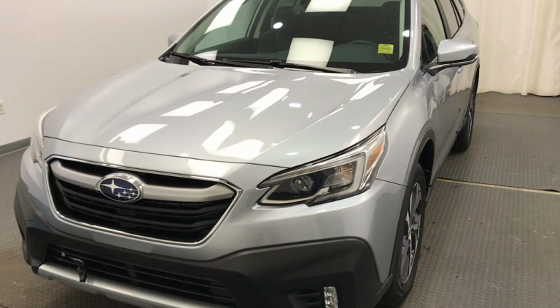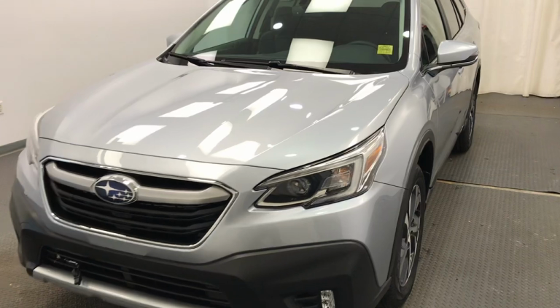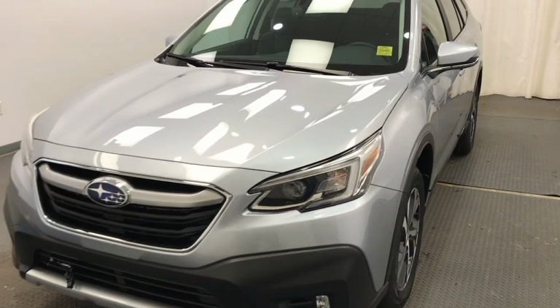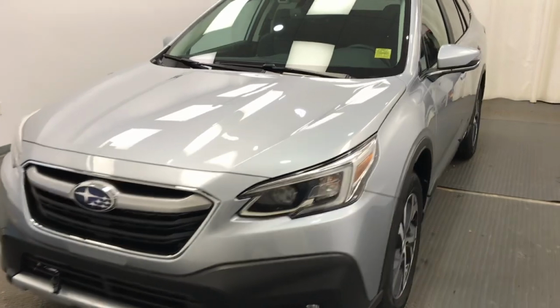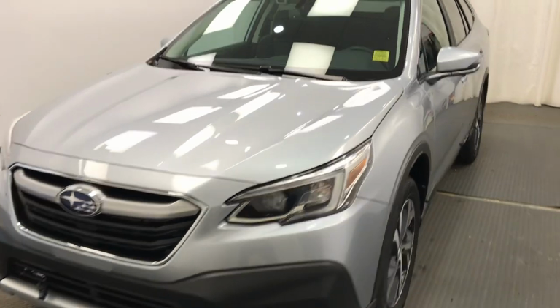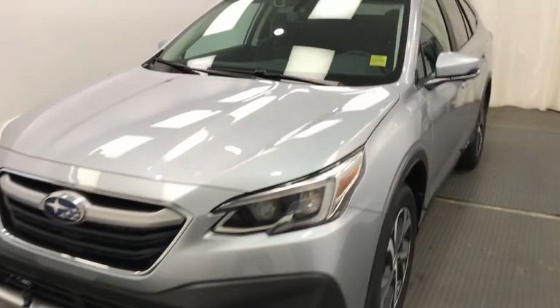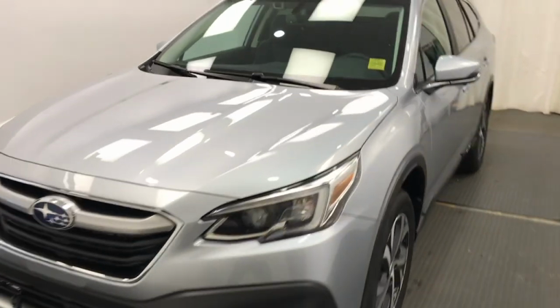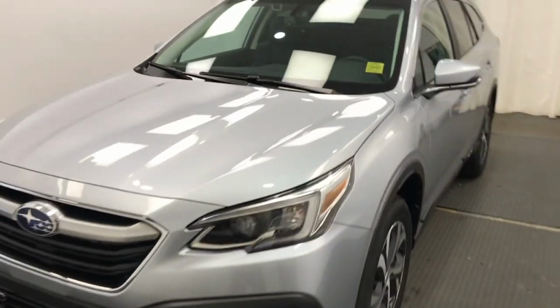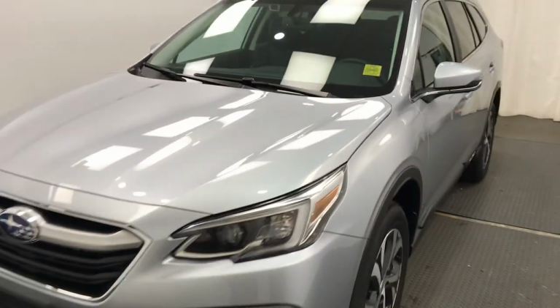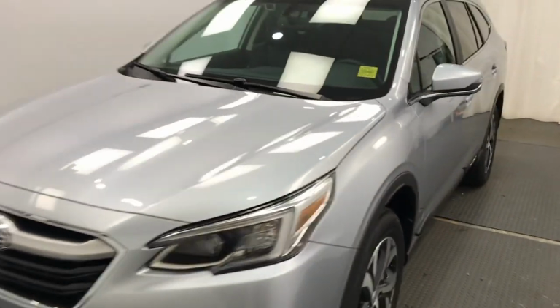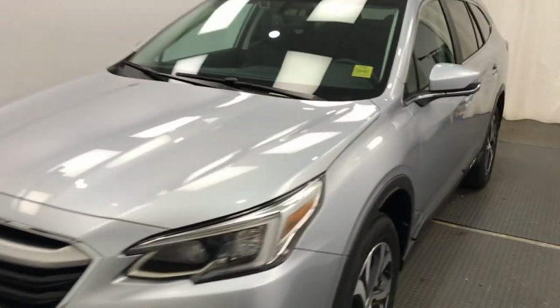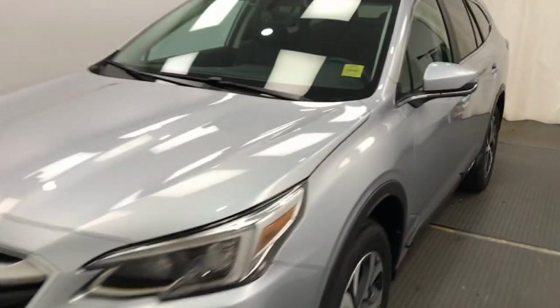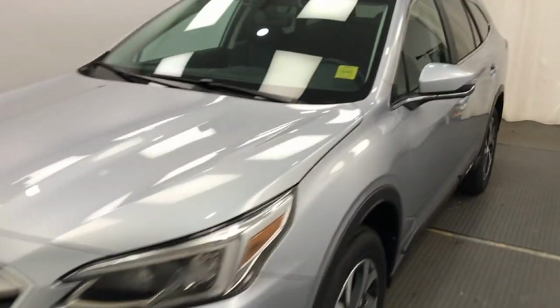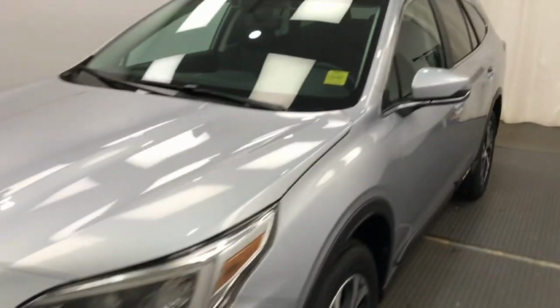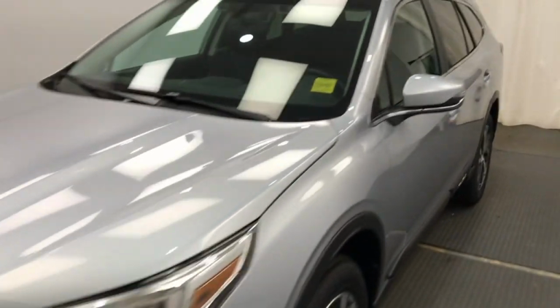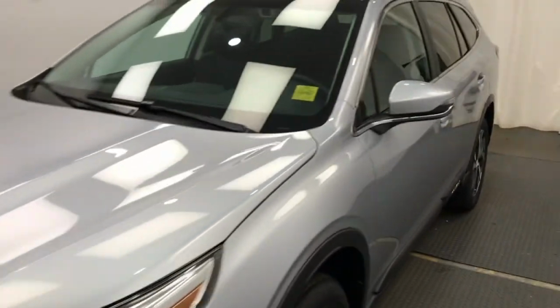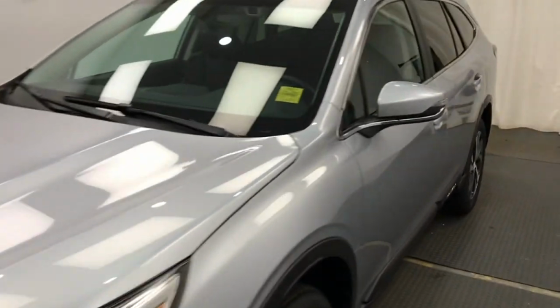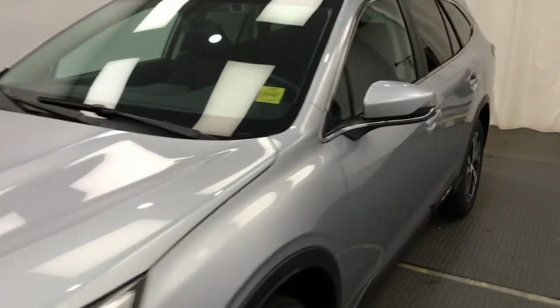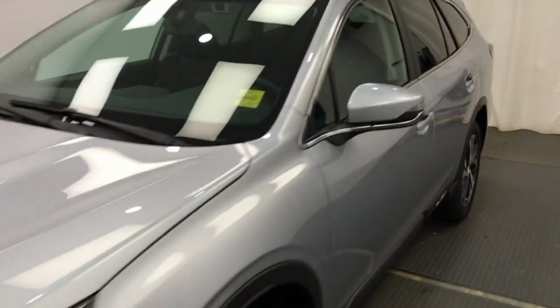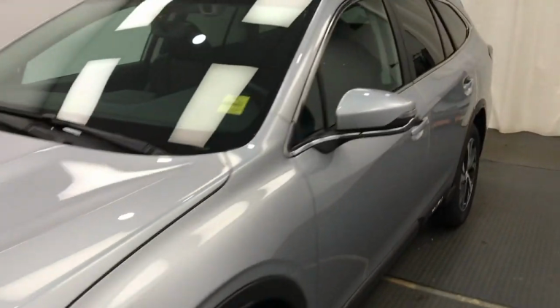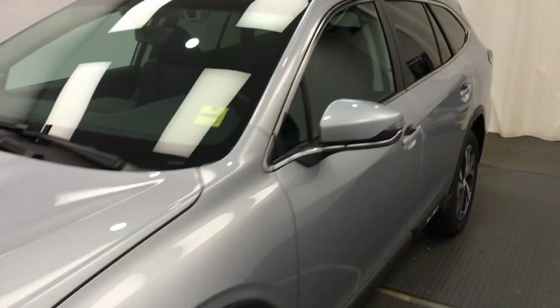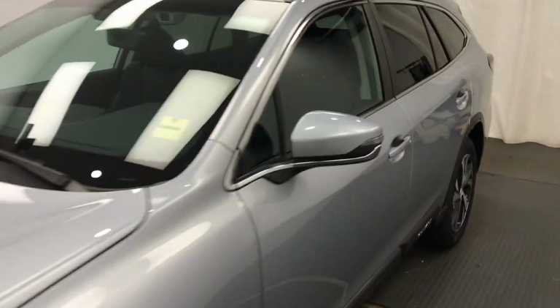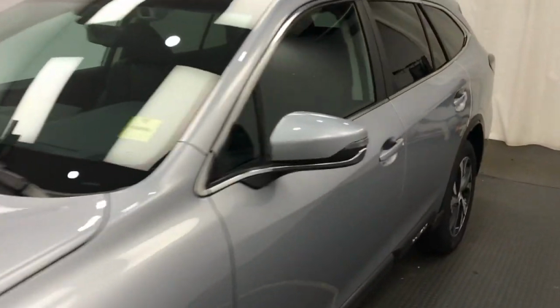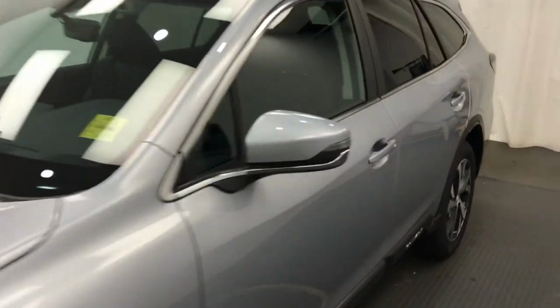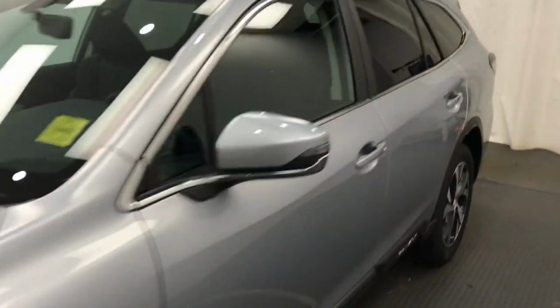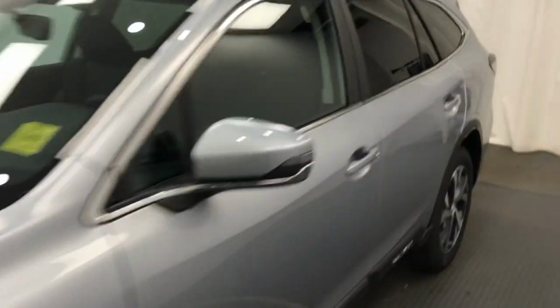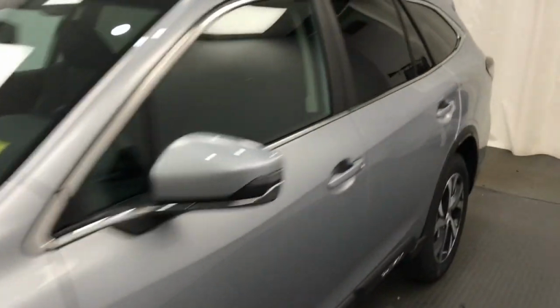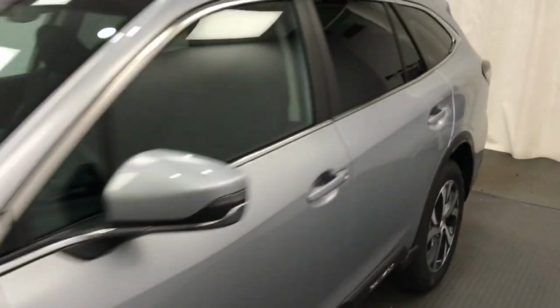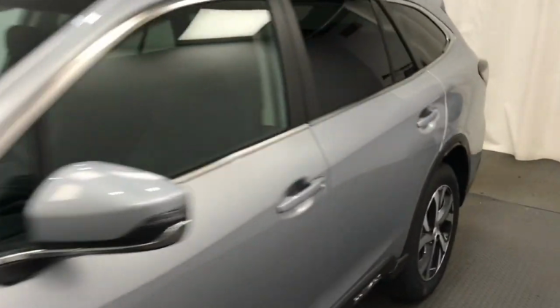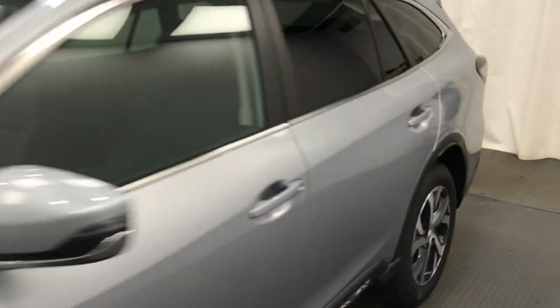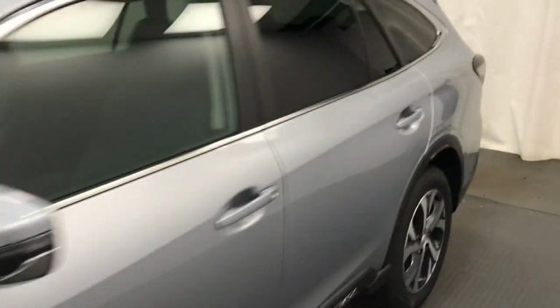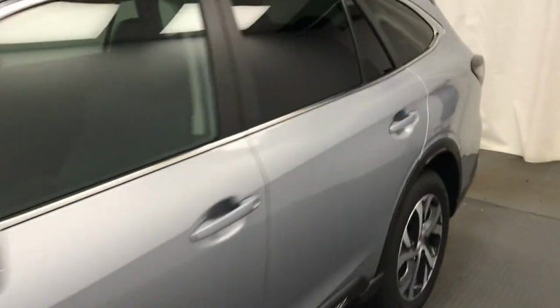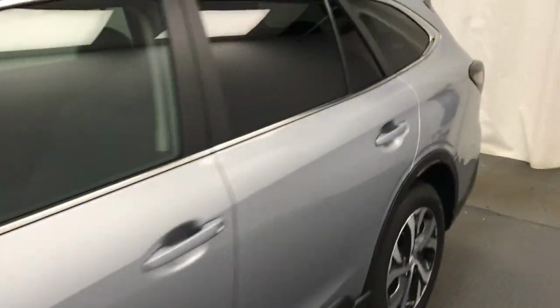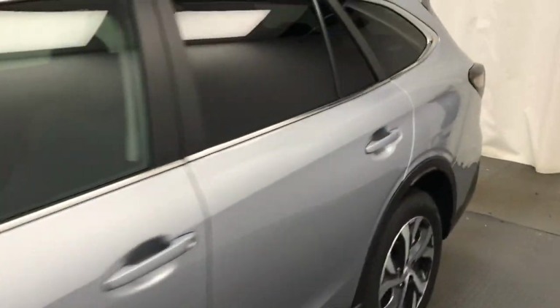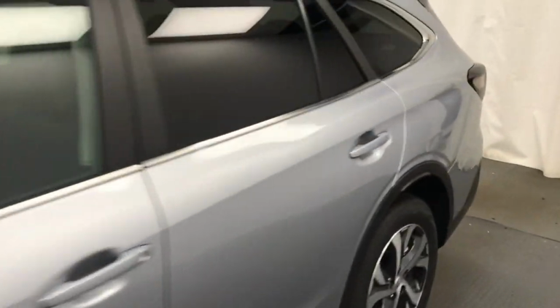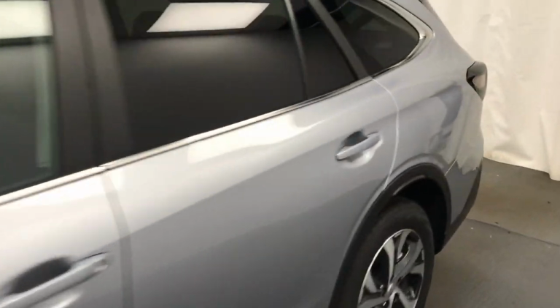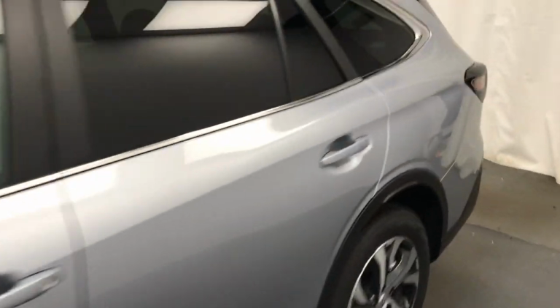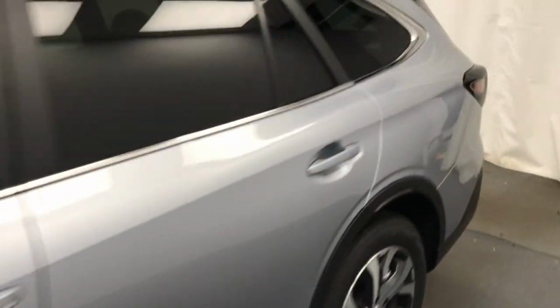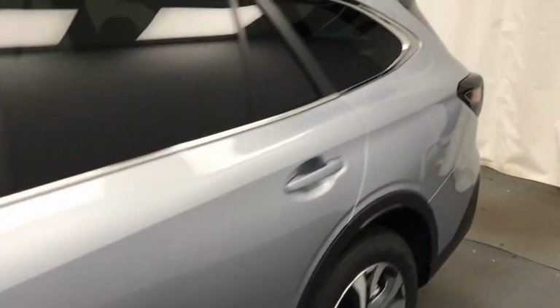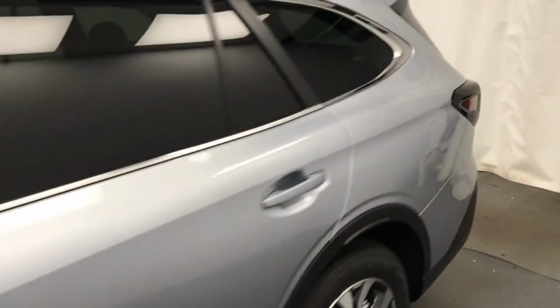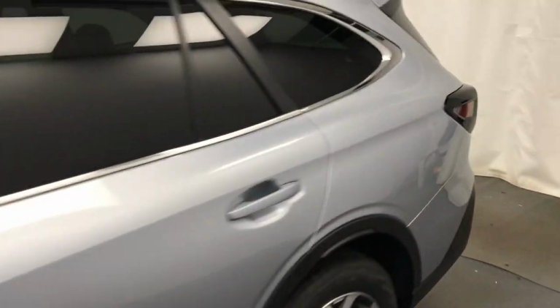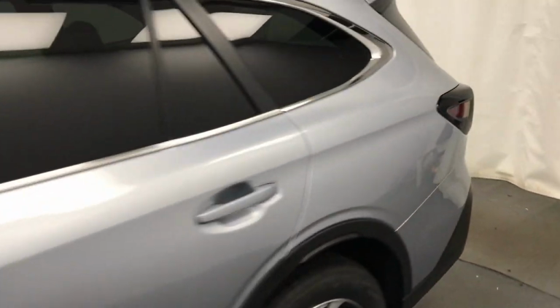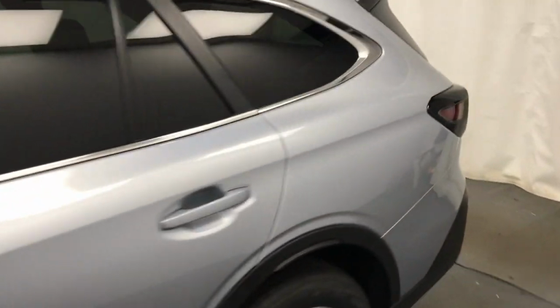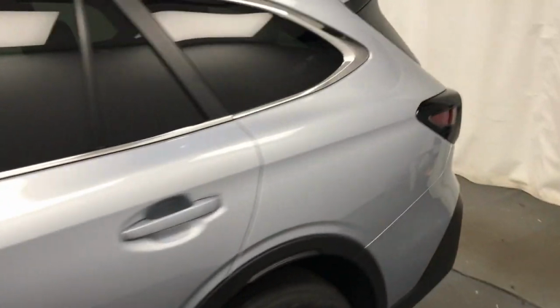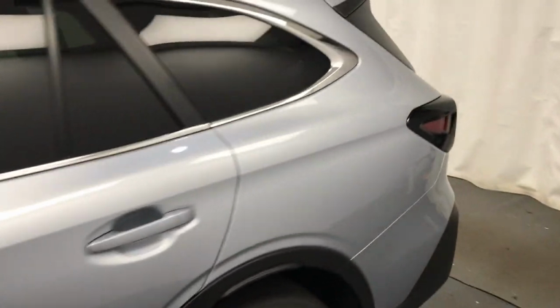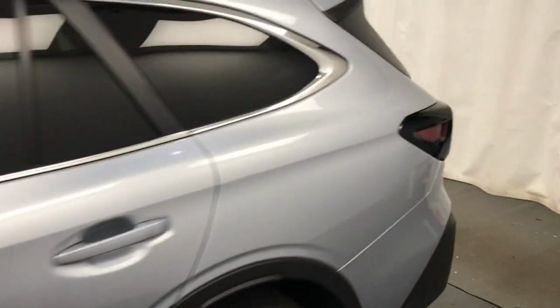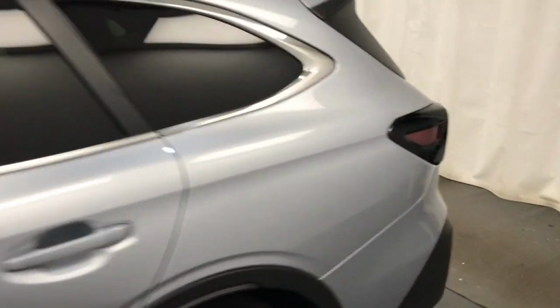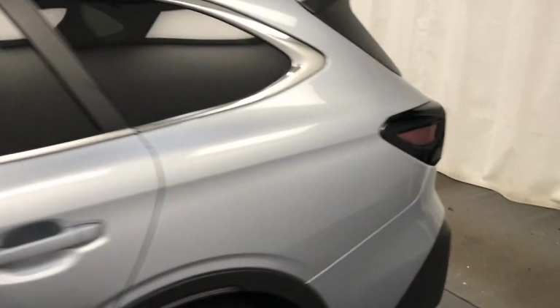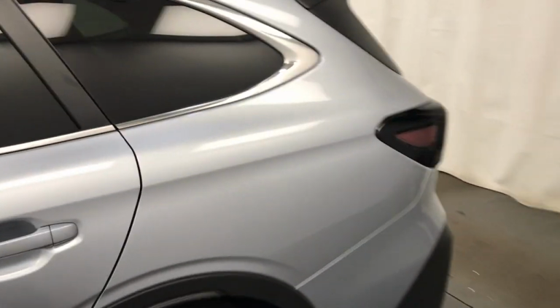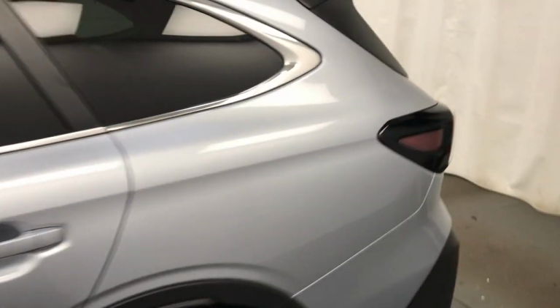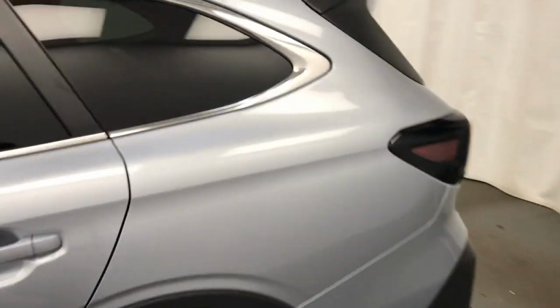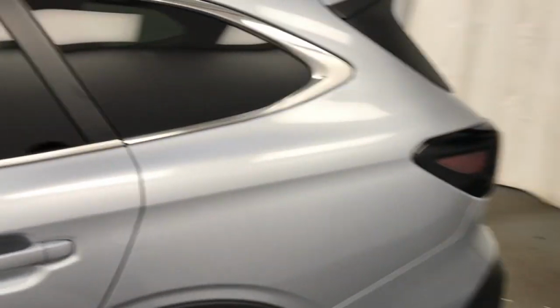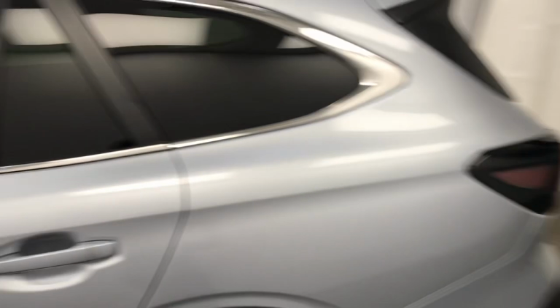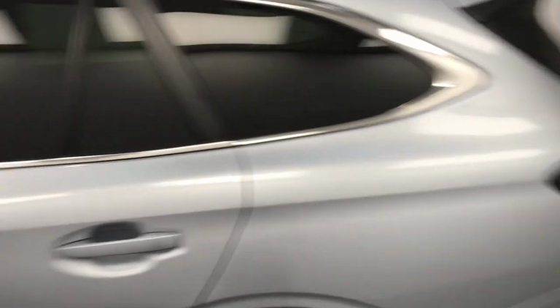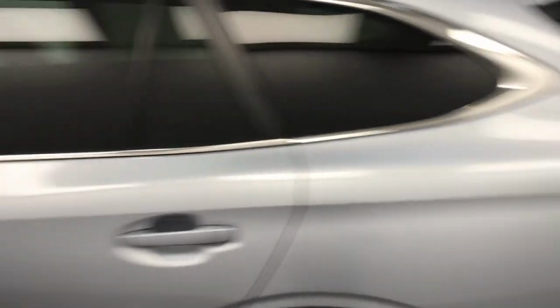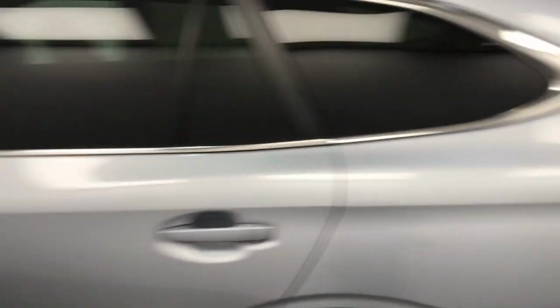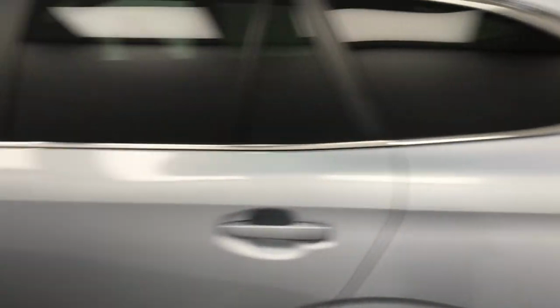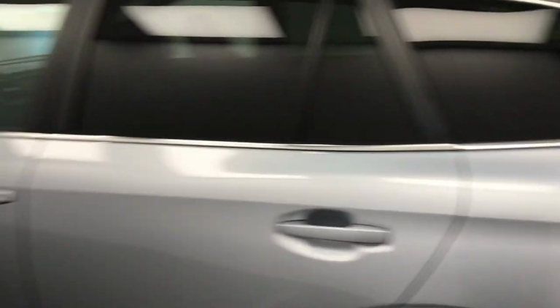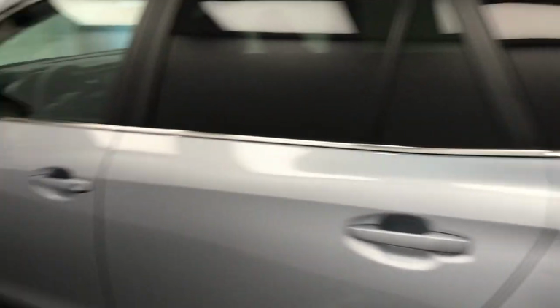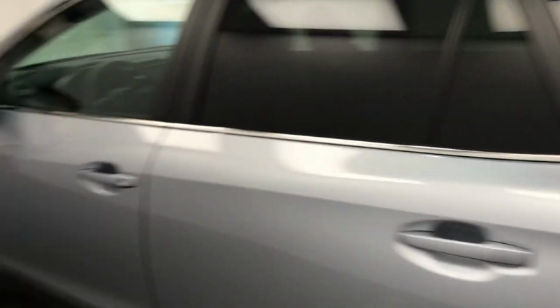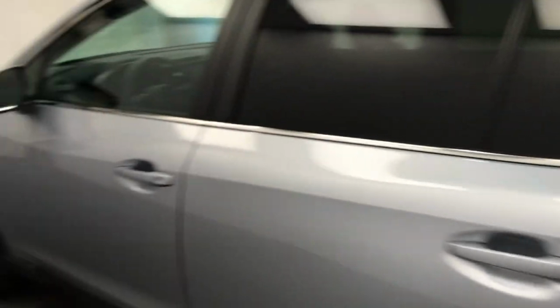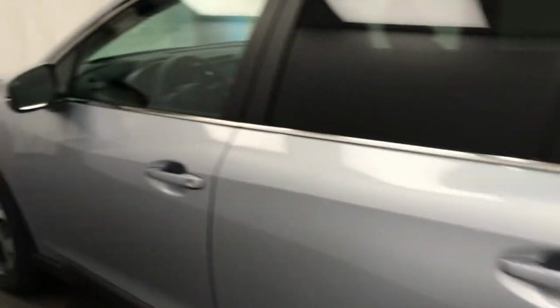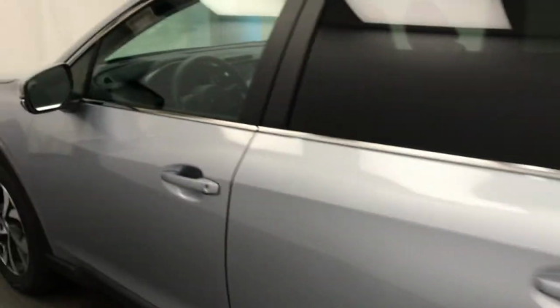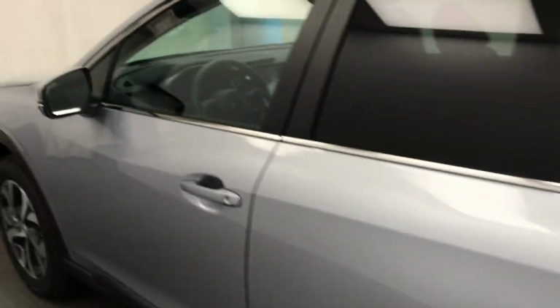We're viewing stock number 230-093 on a 2022 Subaru Outback. The exterior color is ice silver.